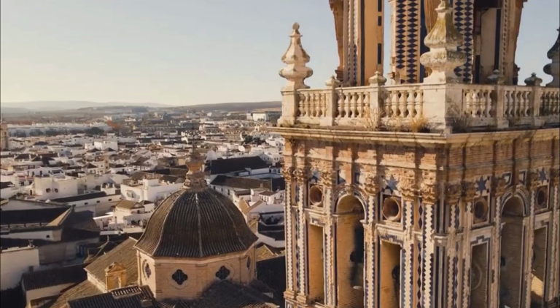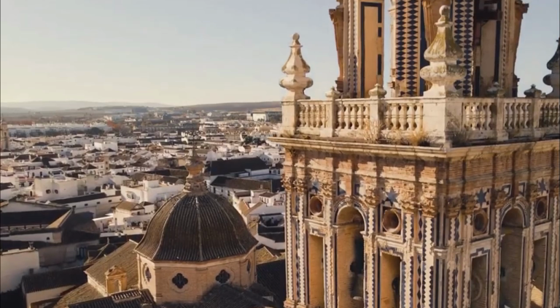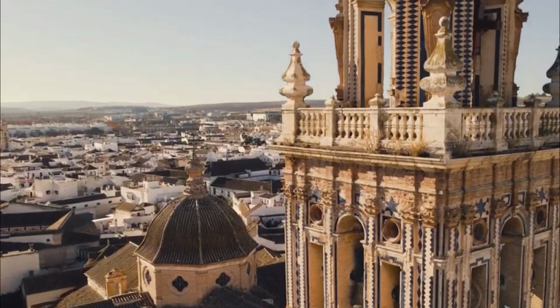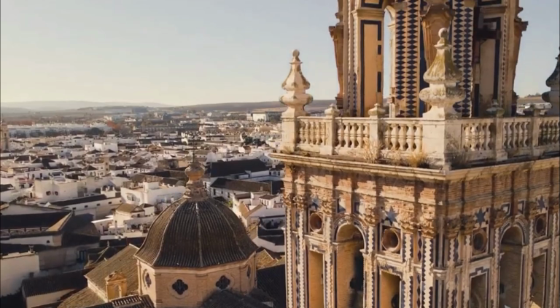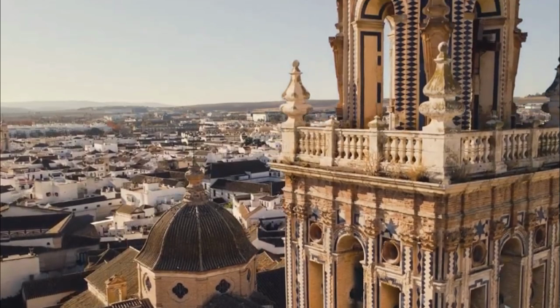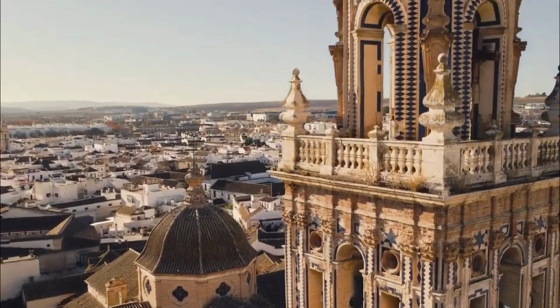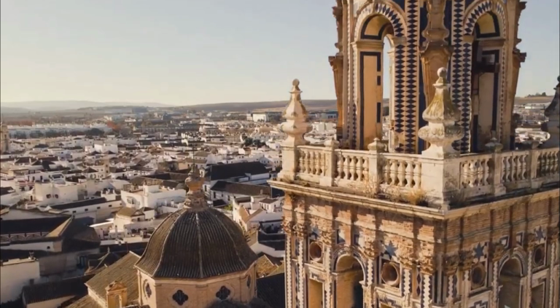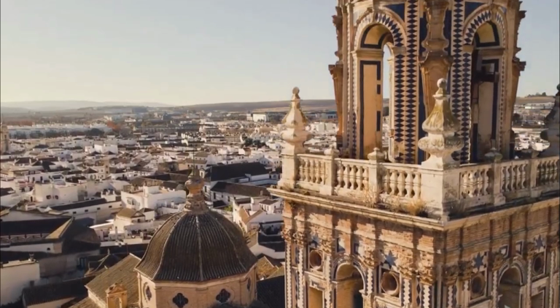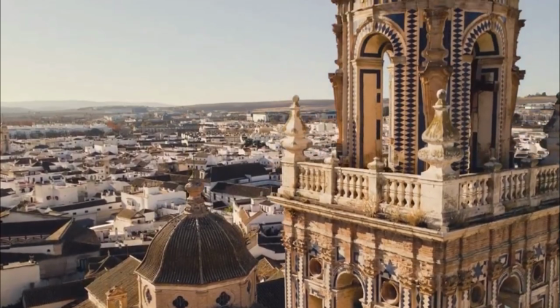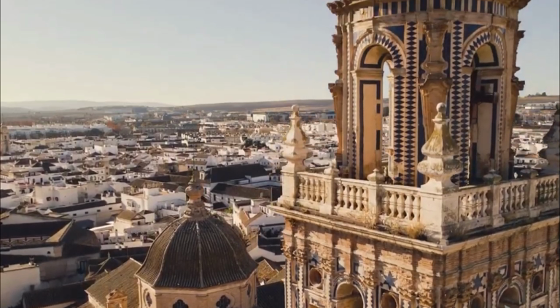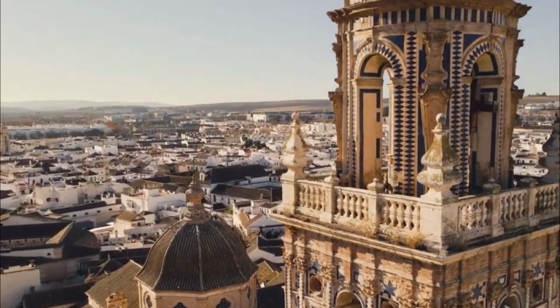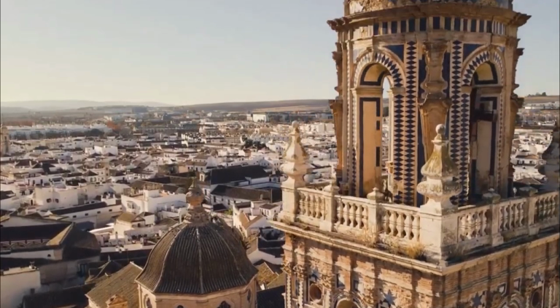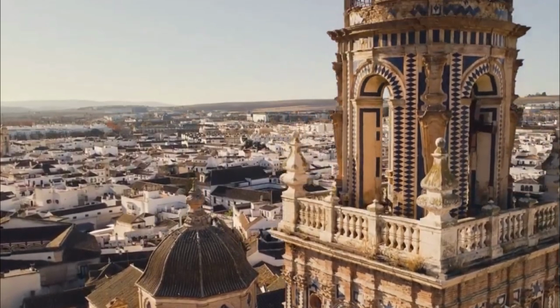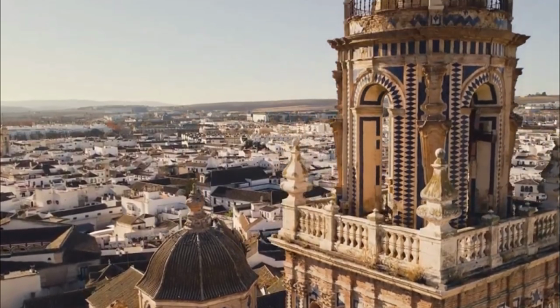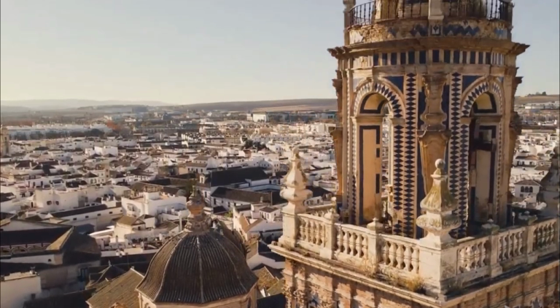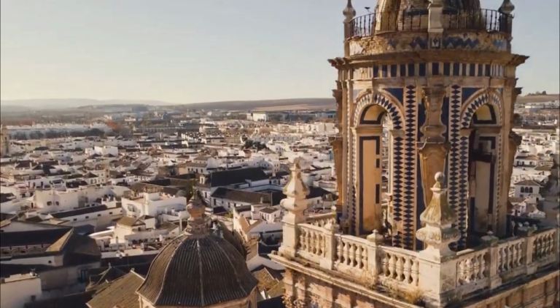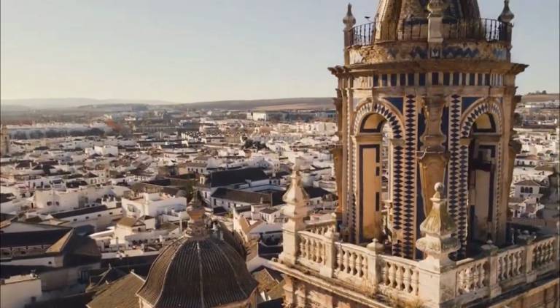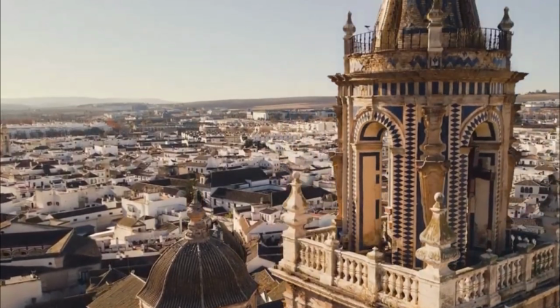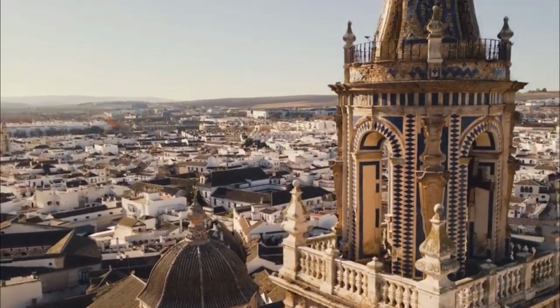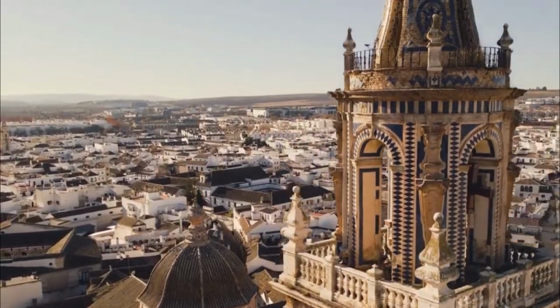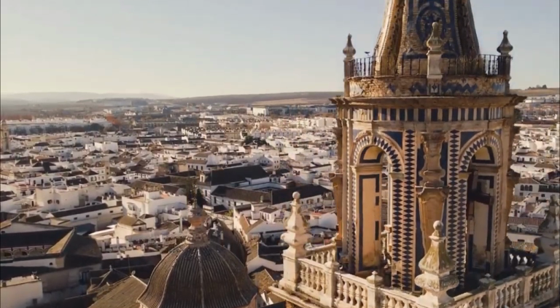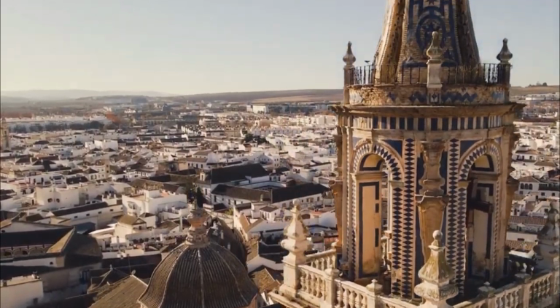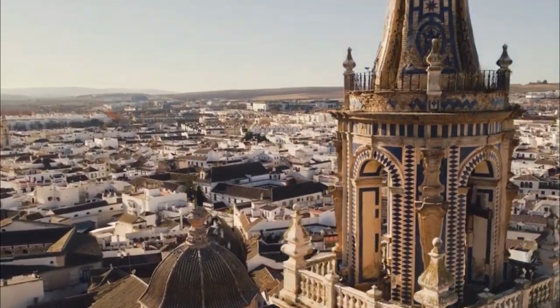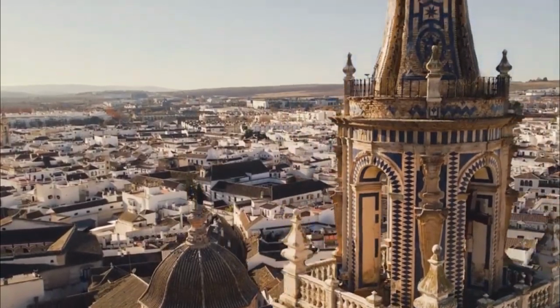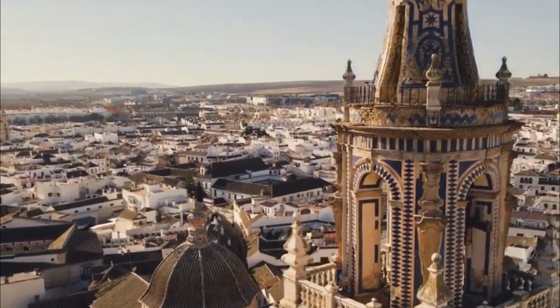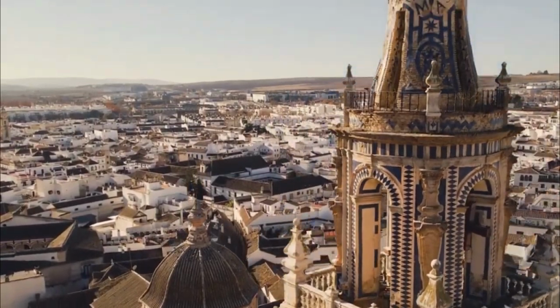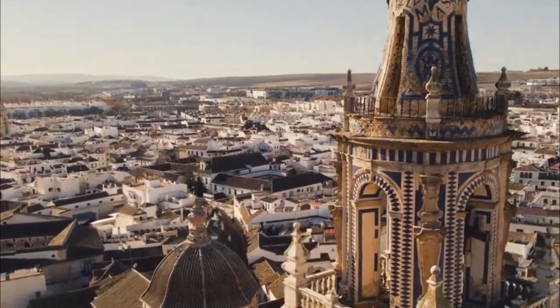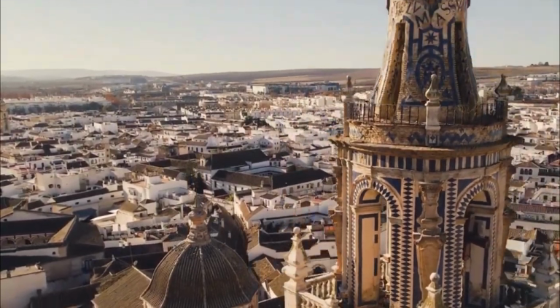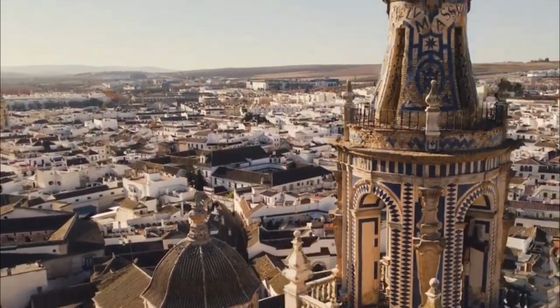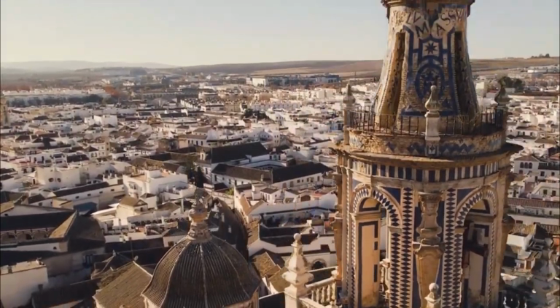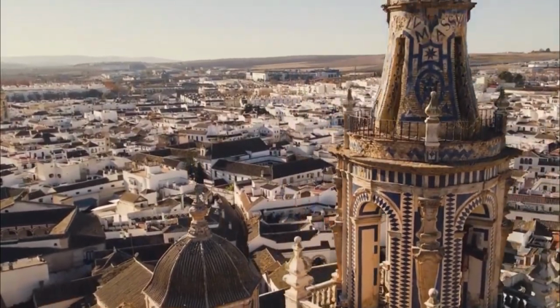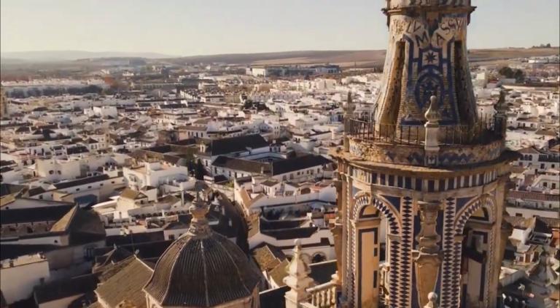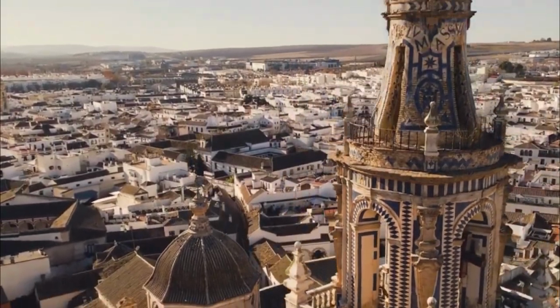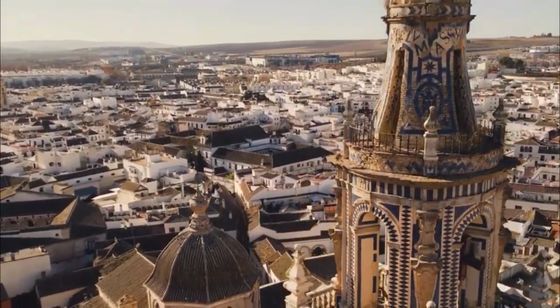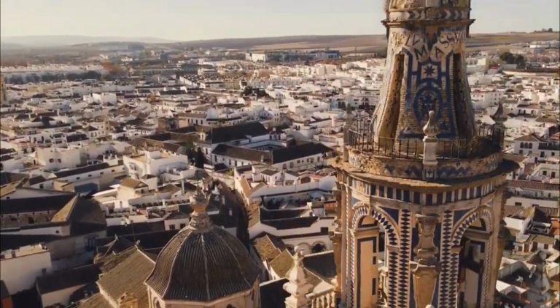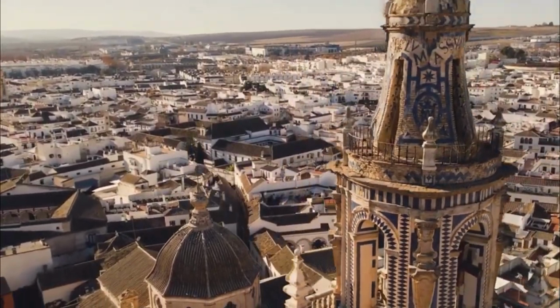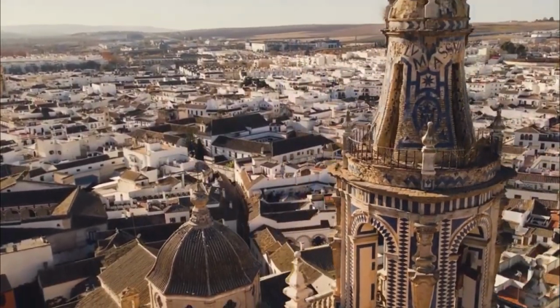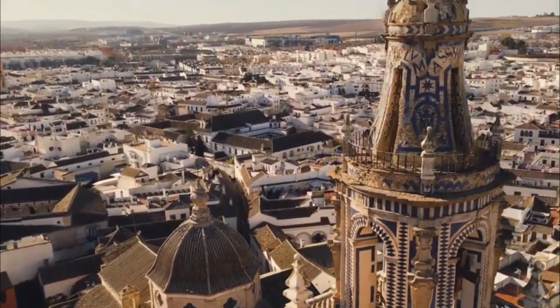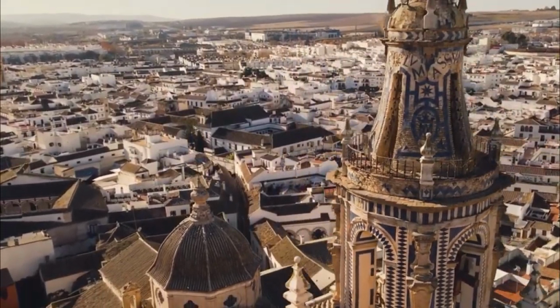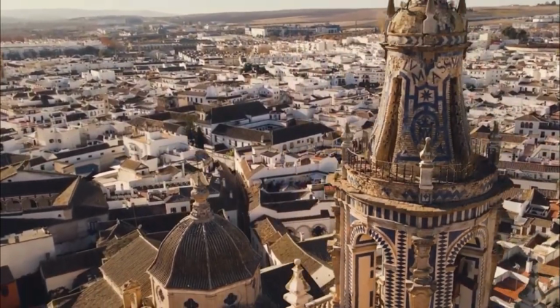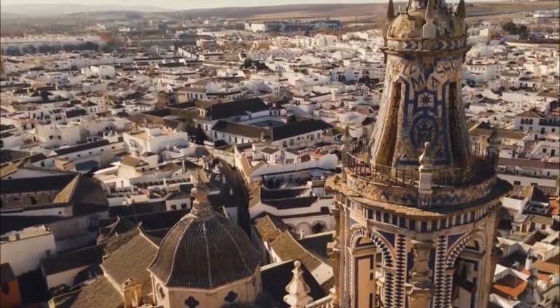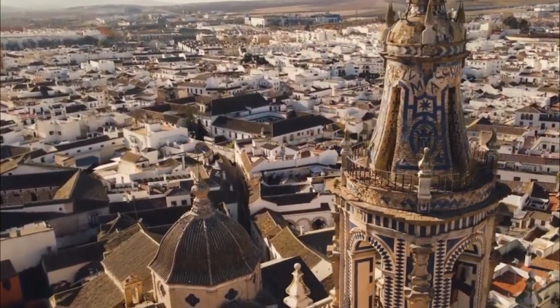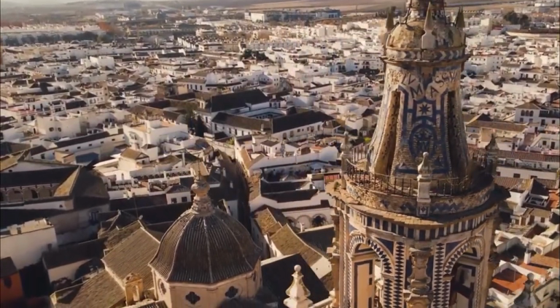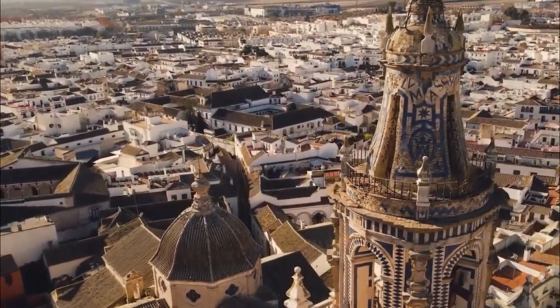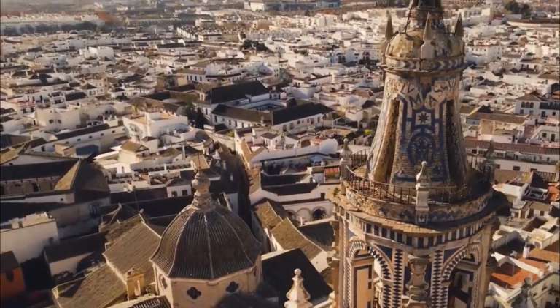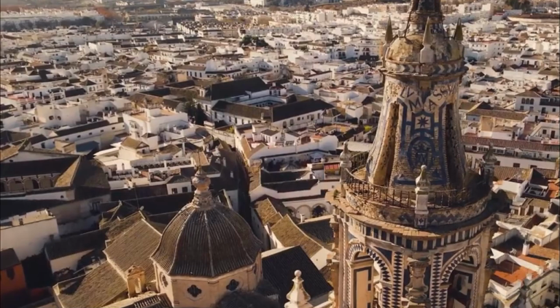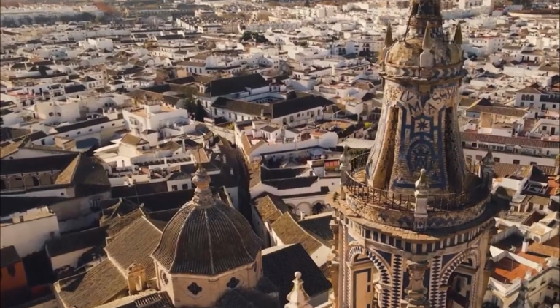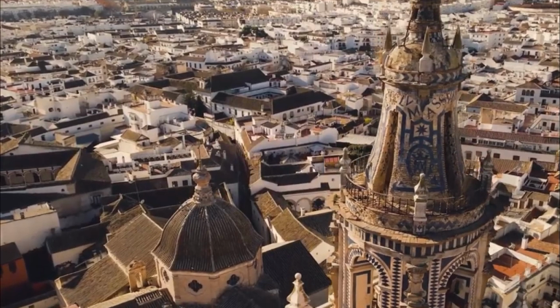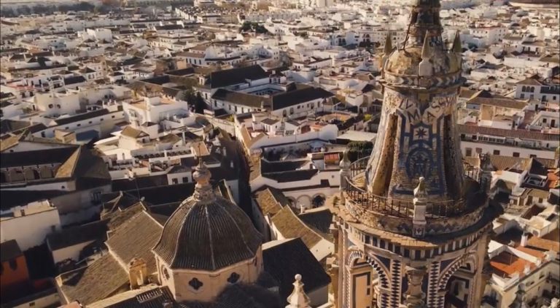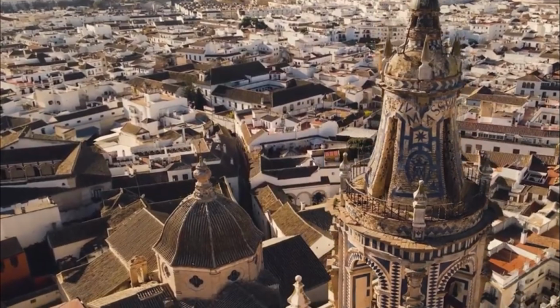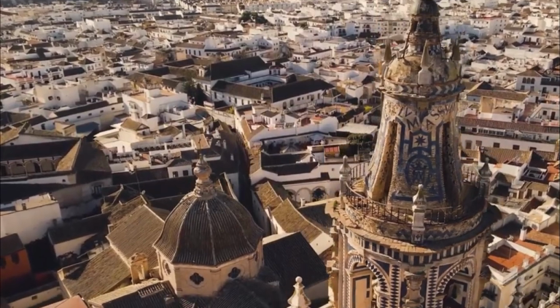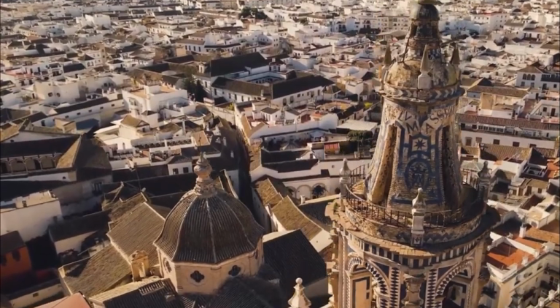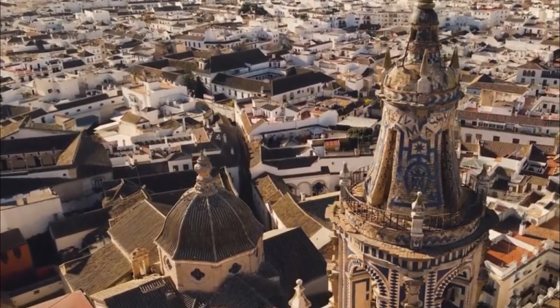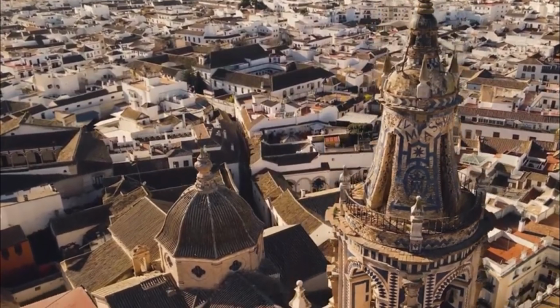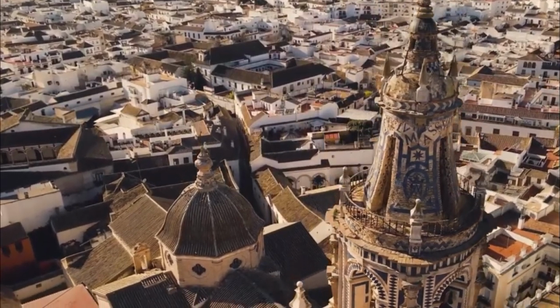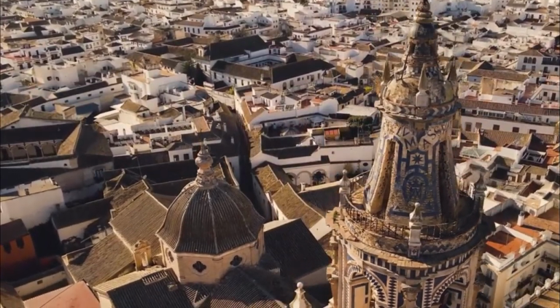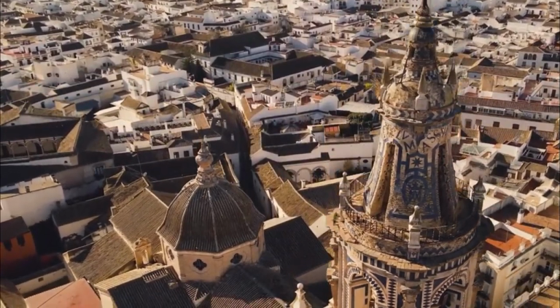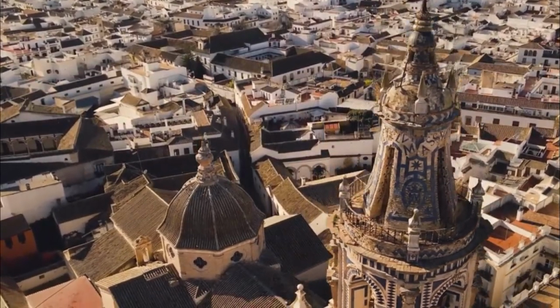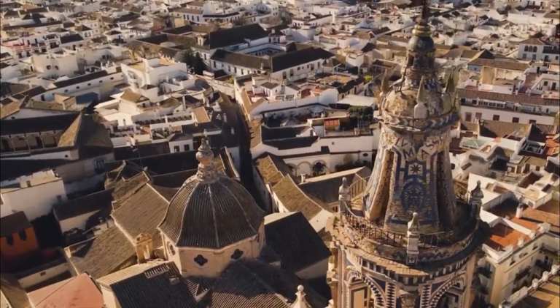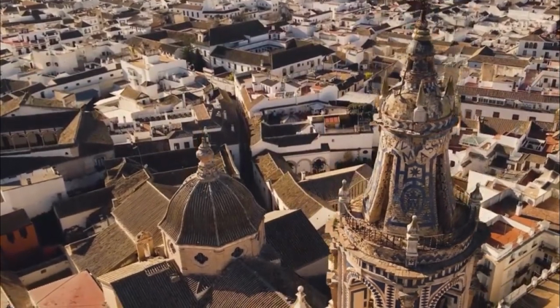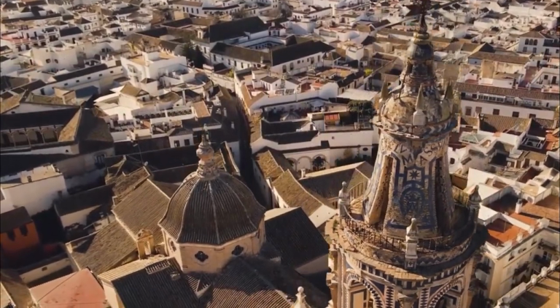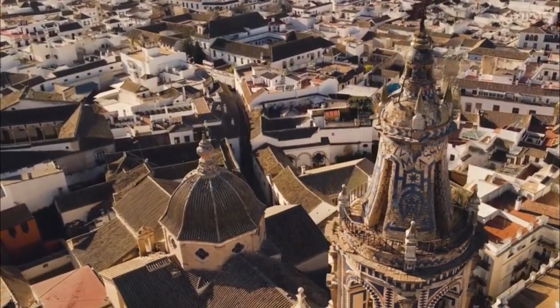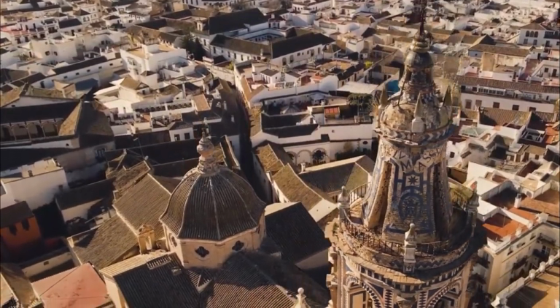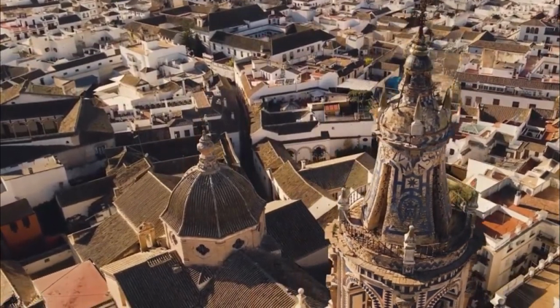And here ends our visit to all the points and places of interest in the monumental city of Écija, the City of Towers.